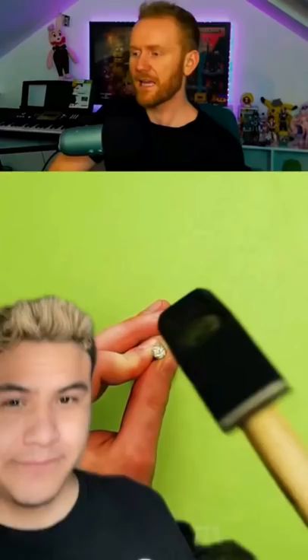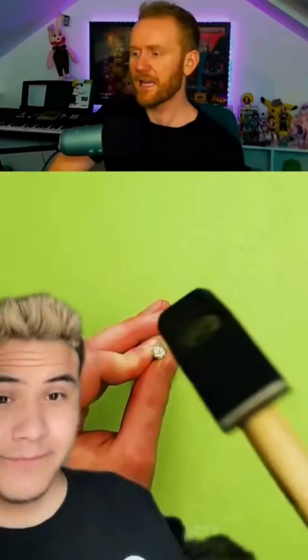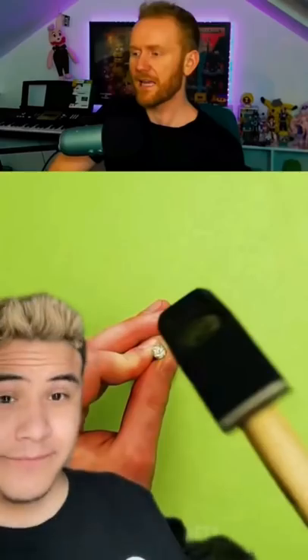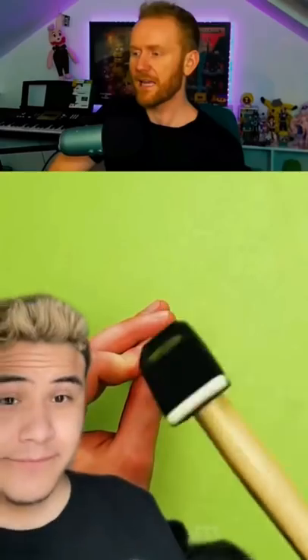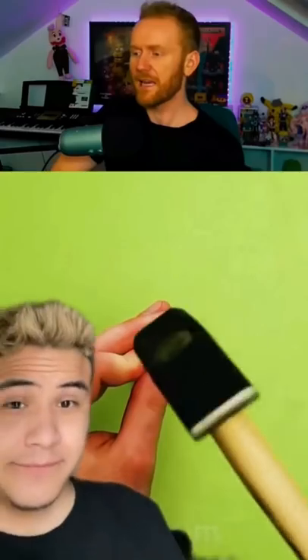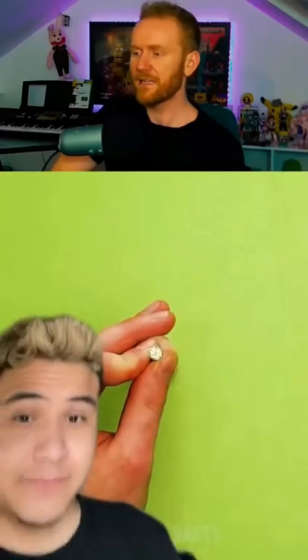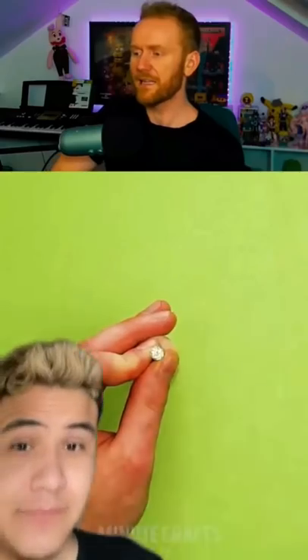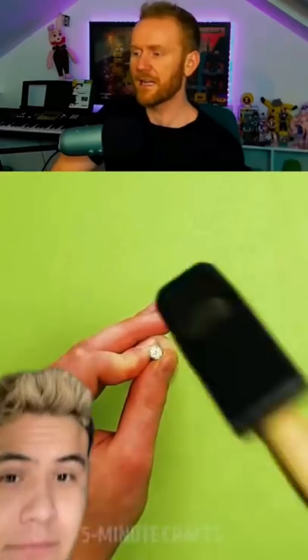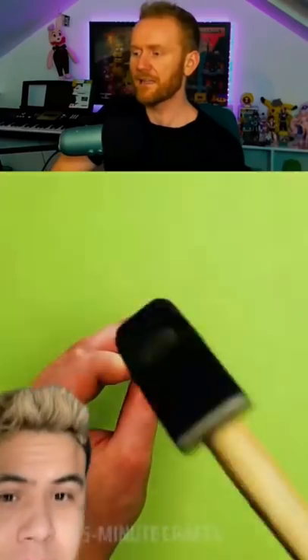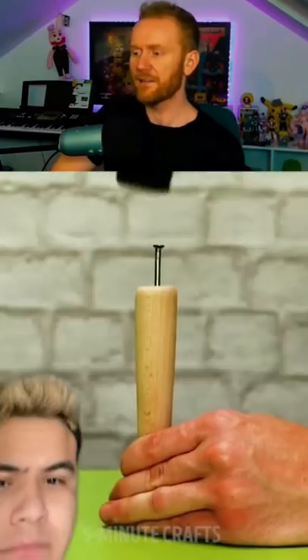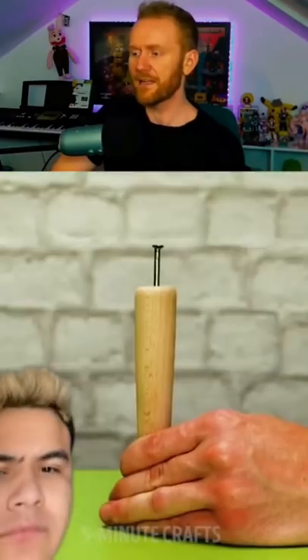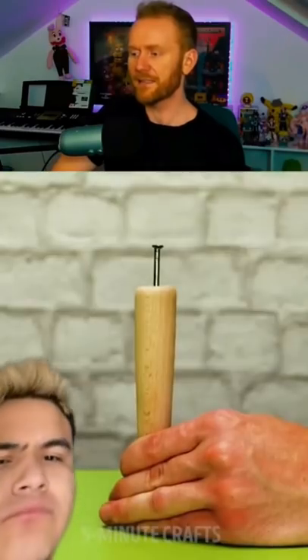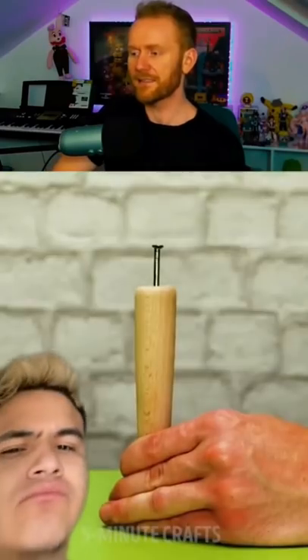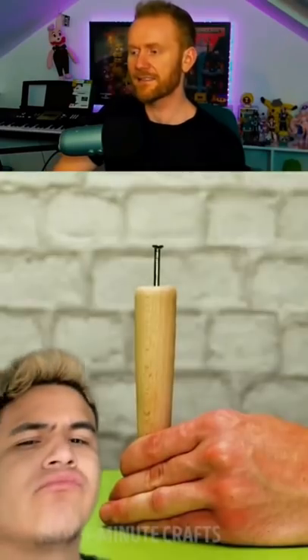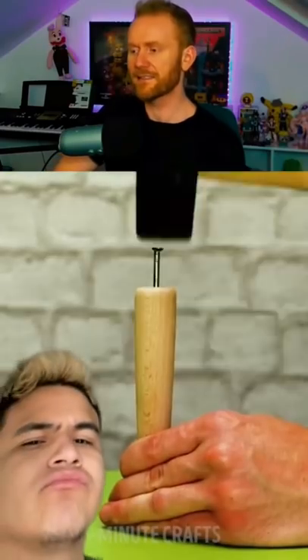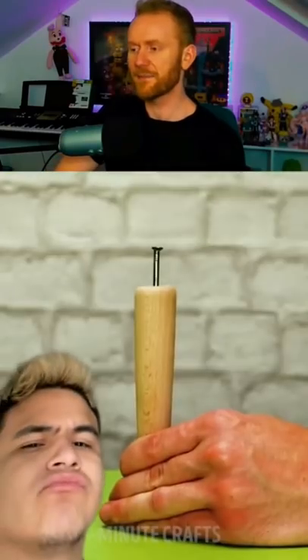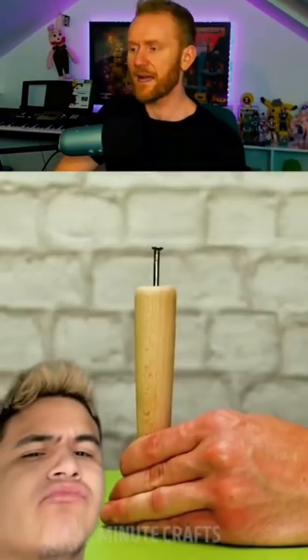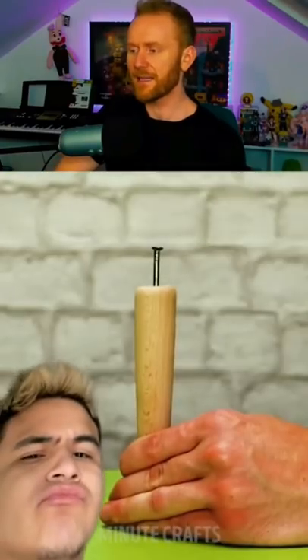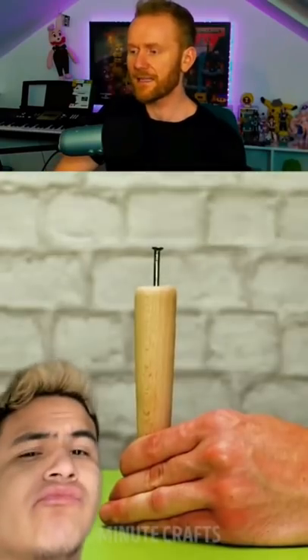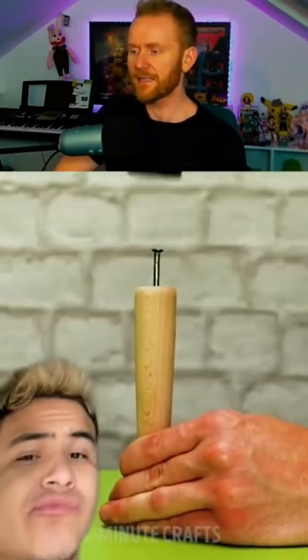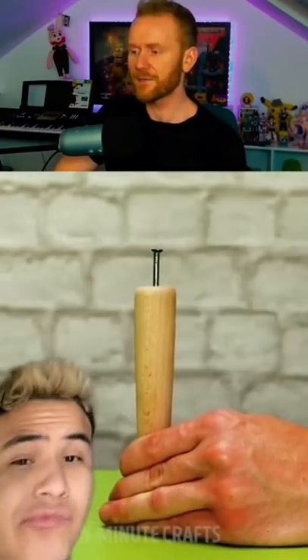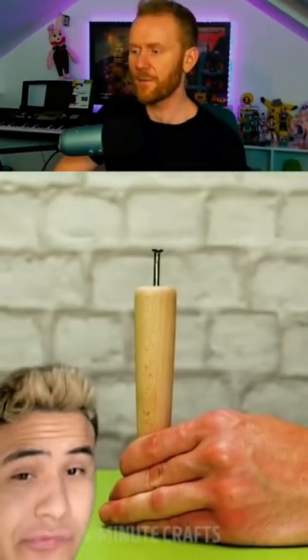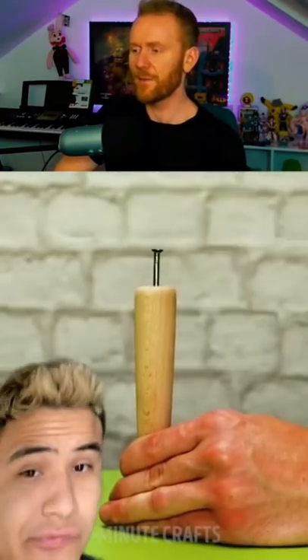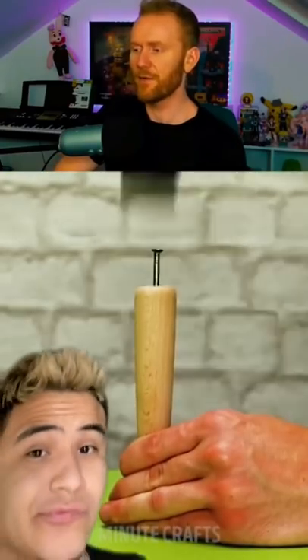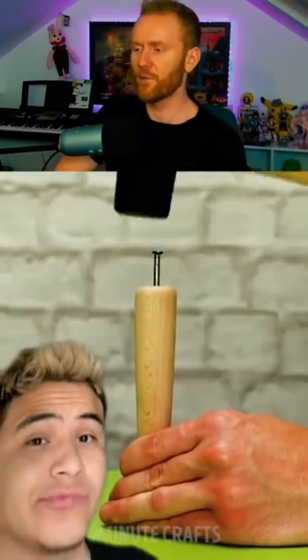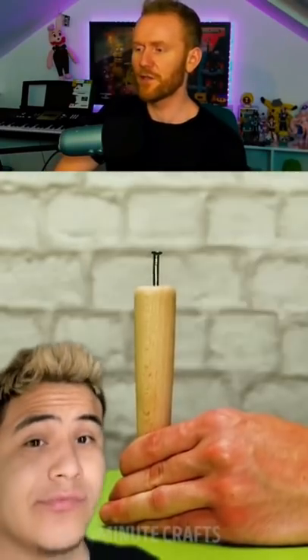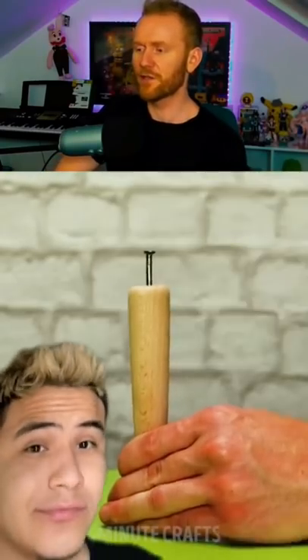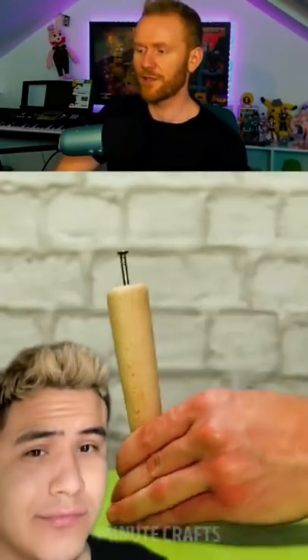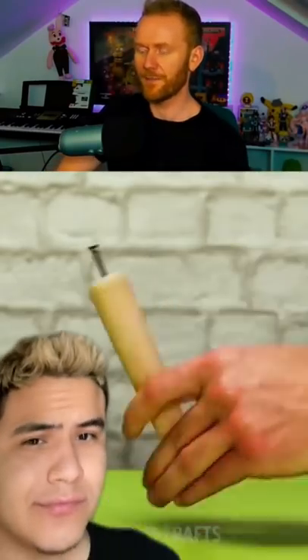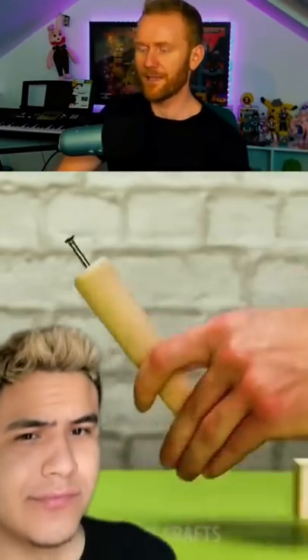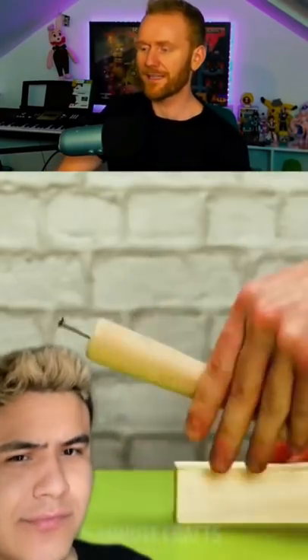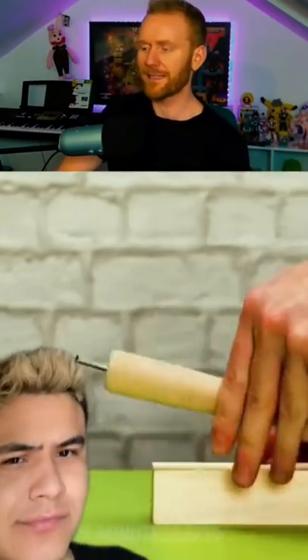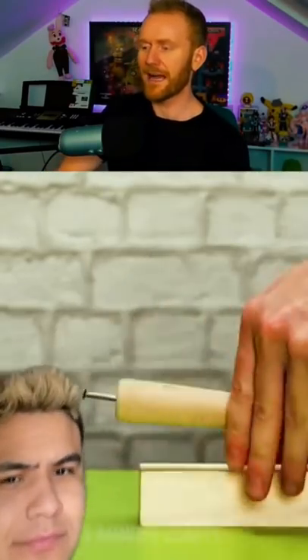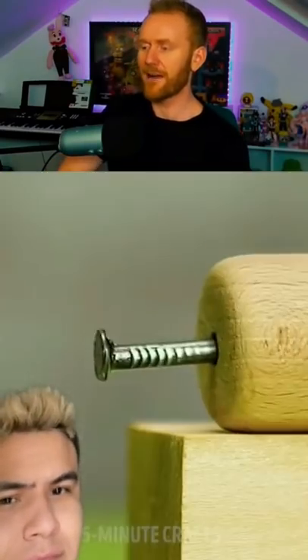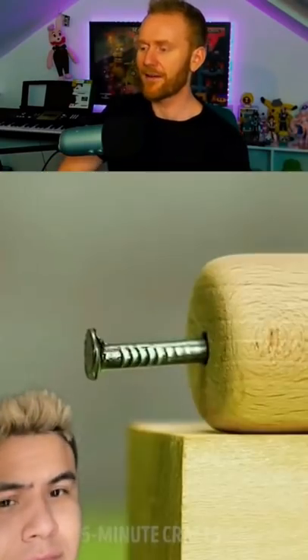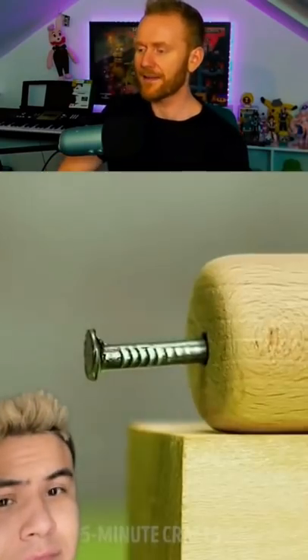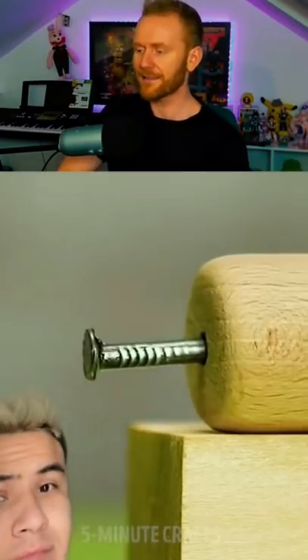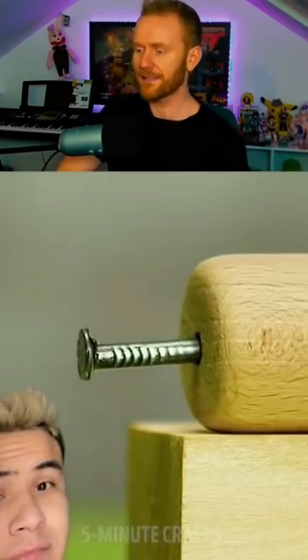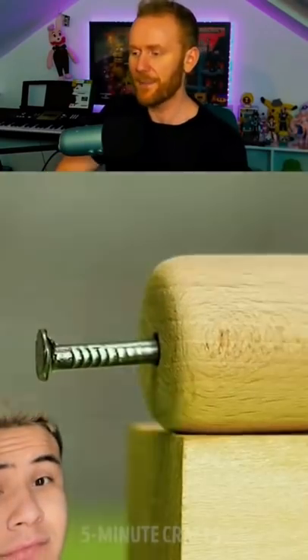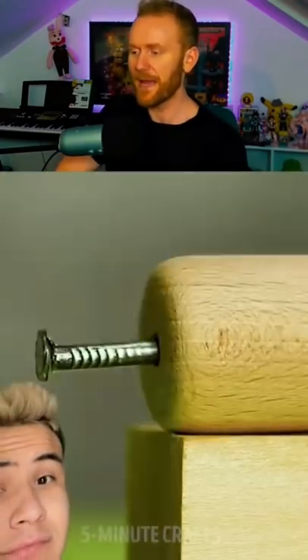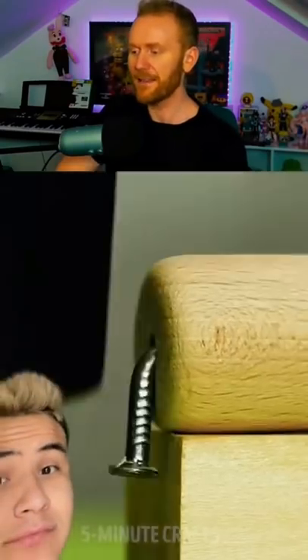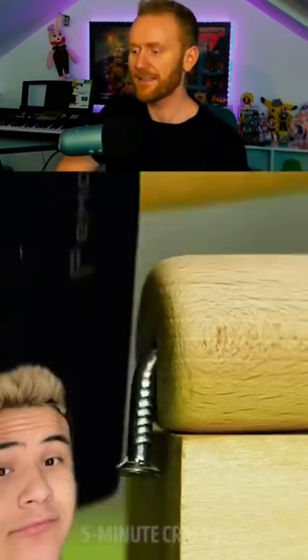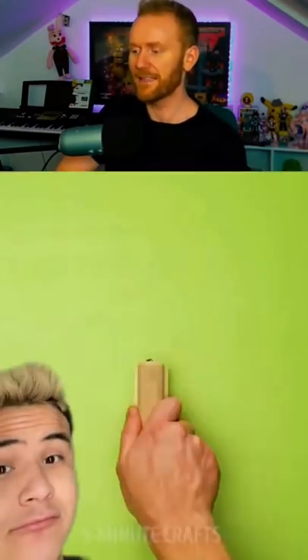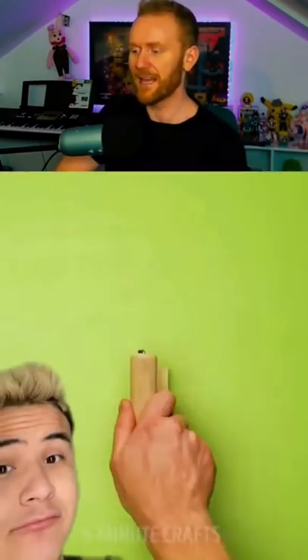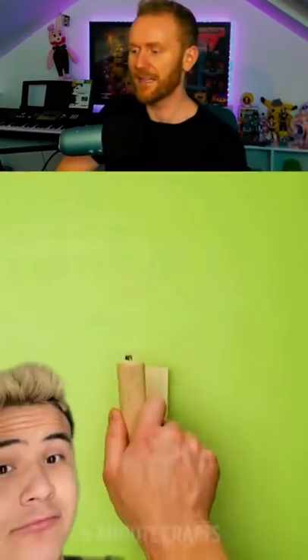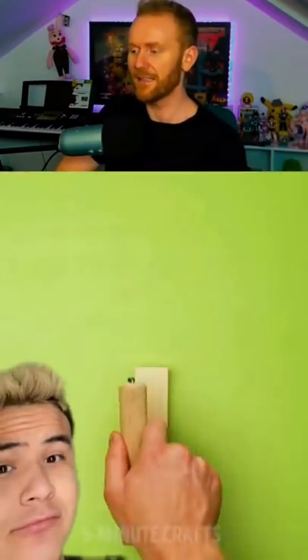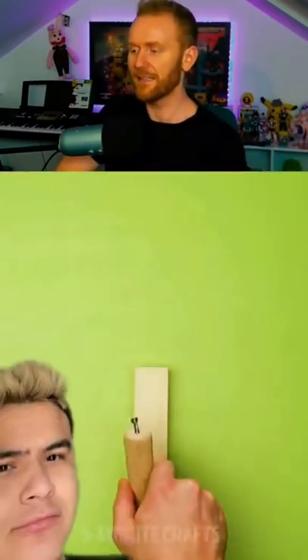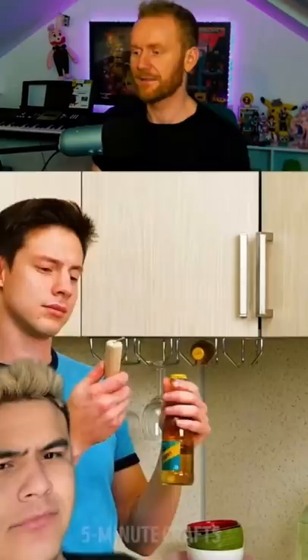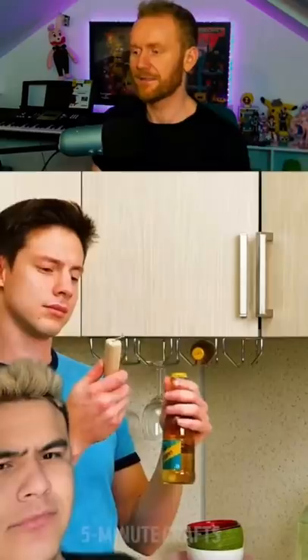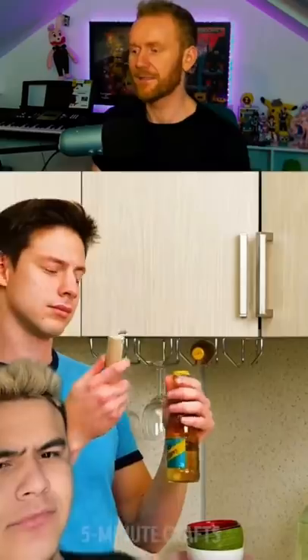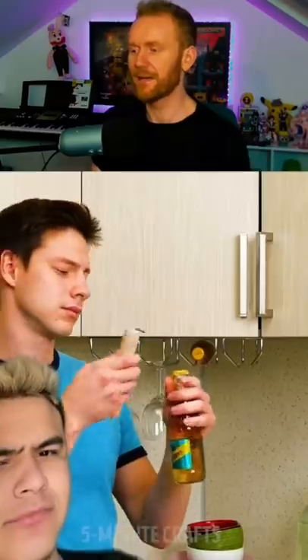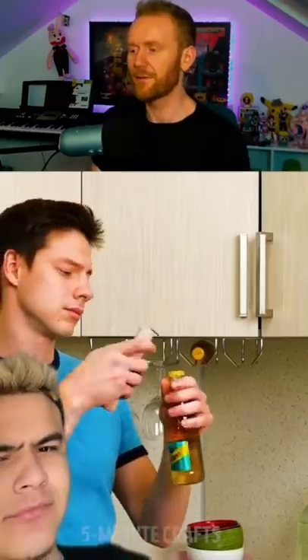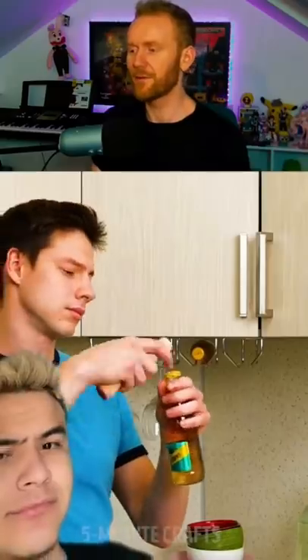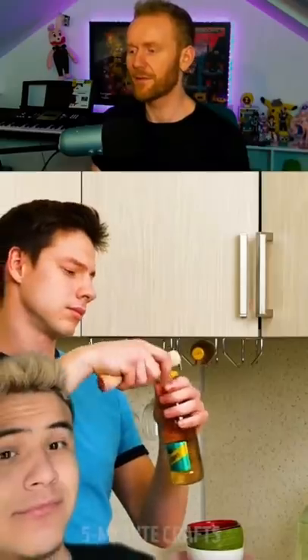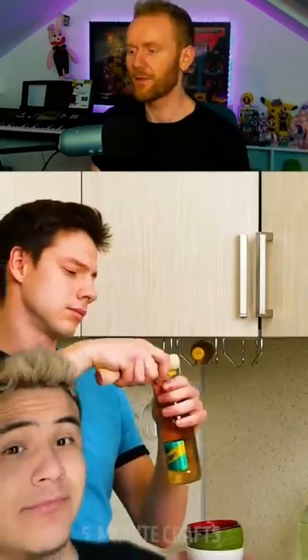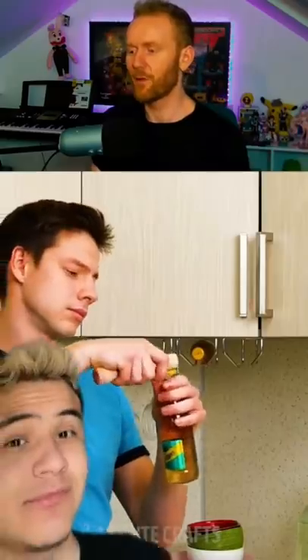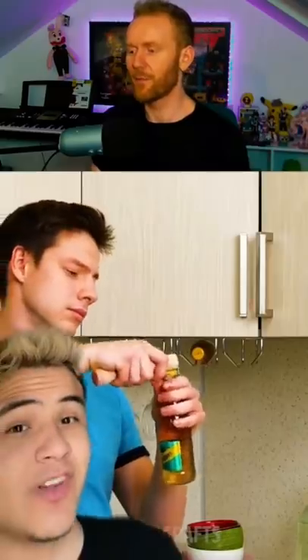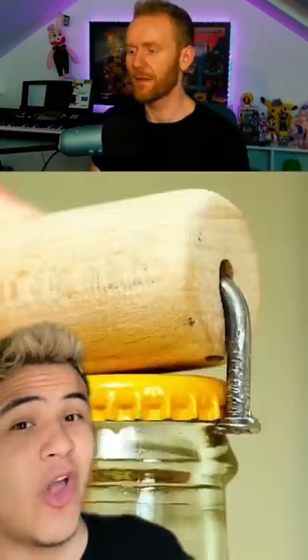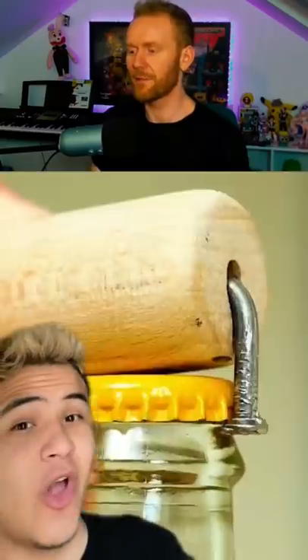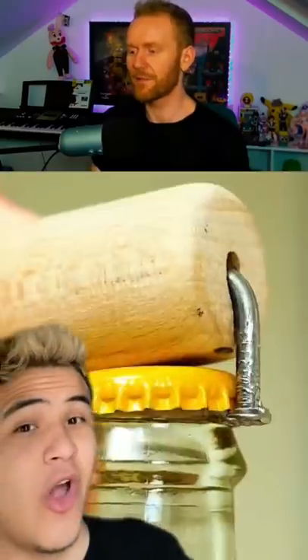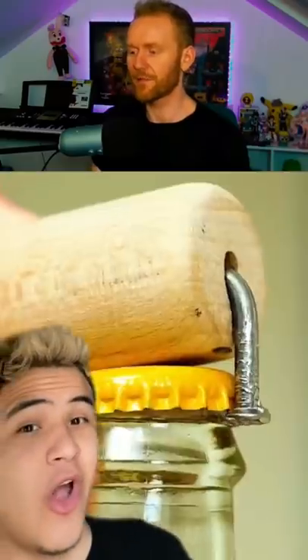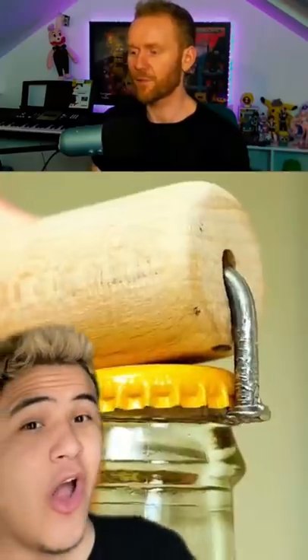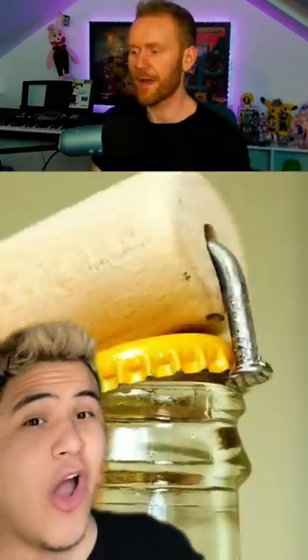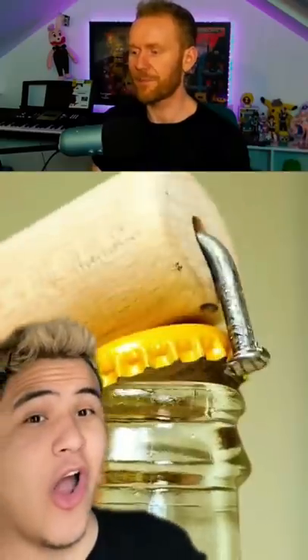Get a nail and smack it into a bit of wood shaped like a carrot. Bend the nail, so now you can open up your Schweppes.